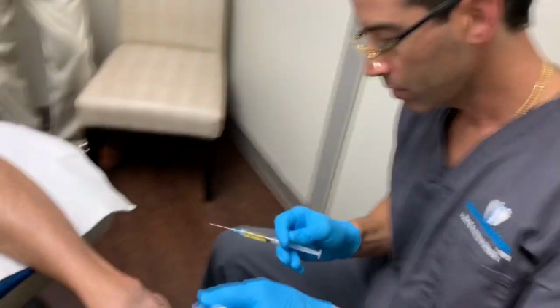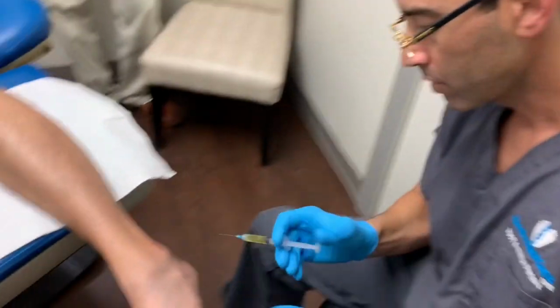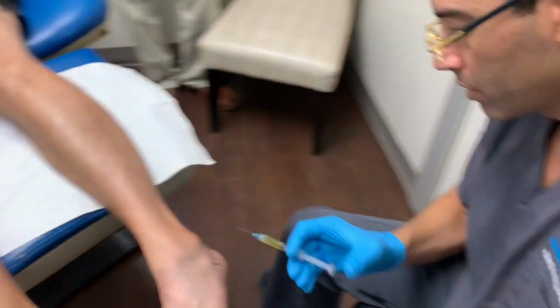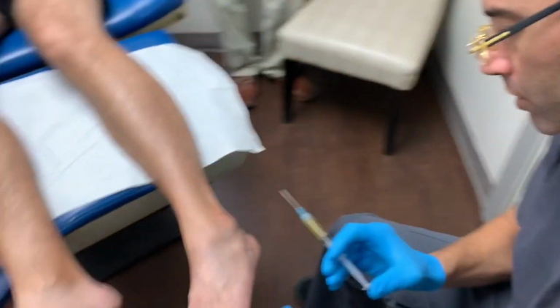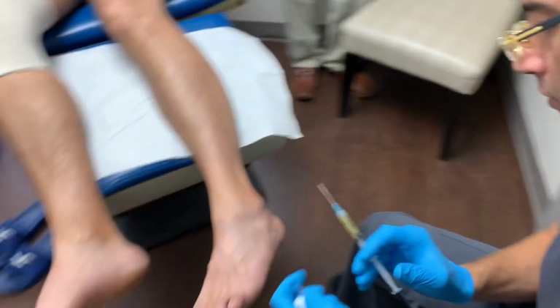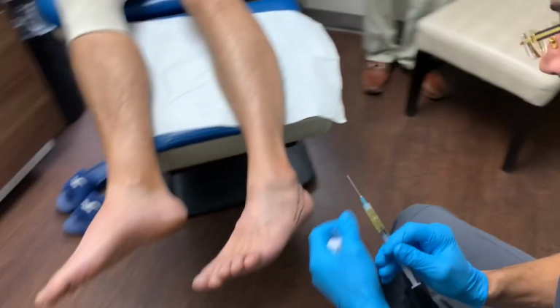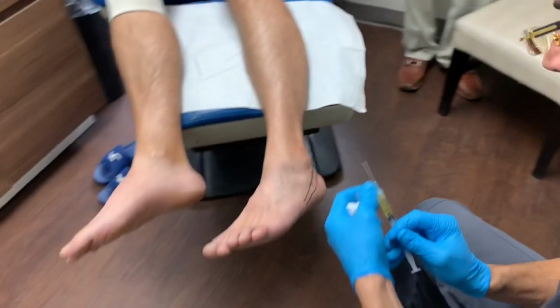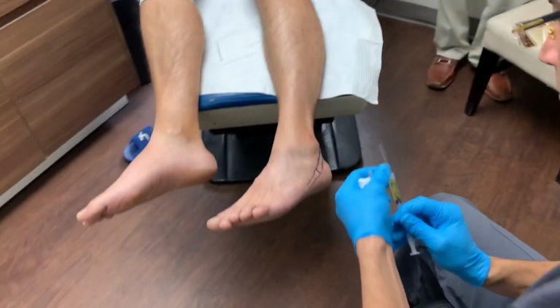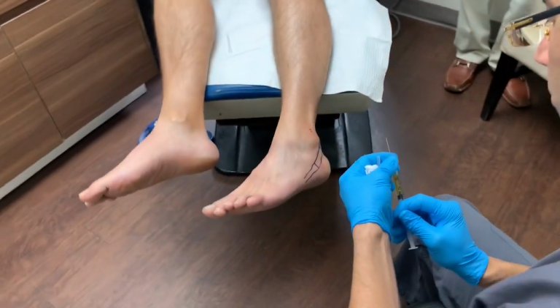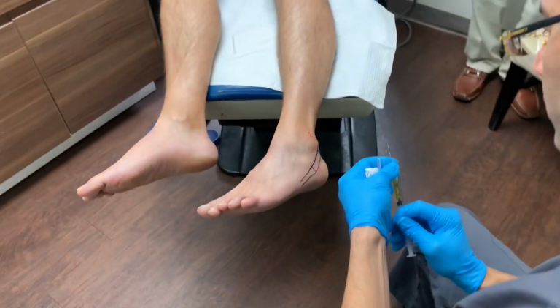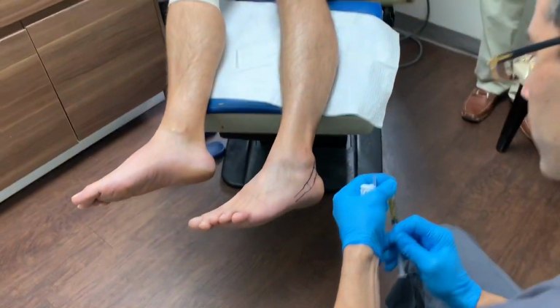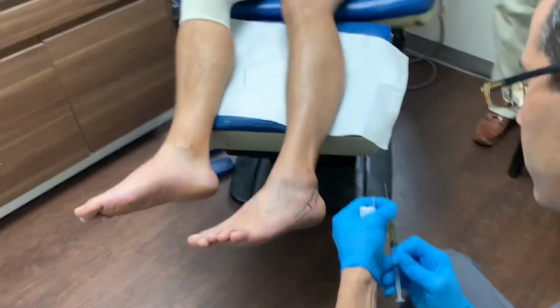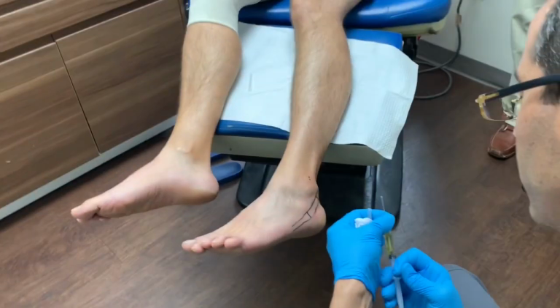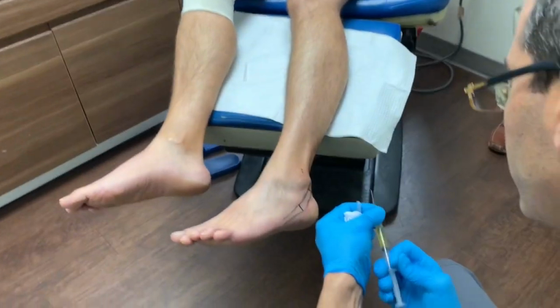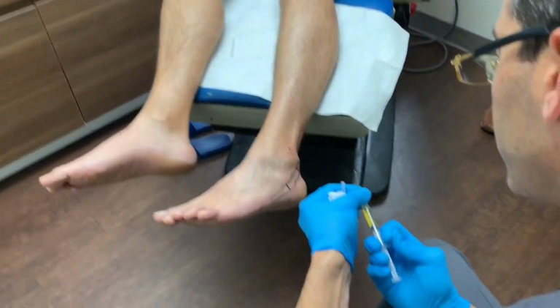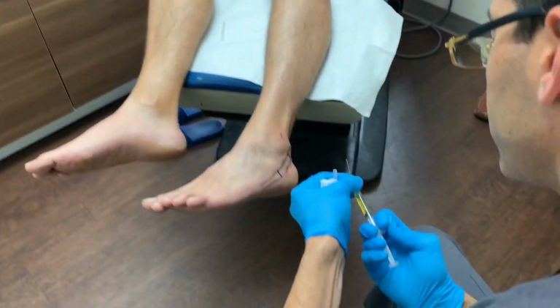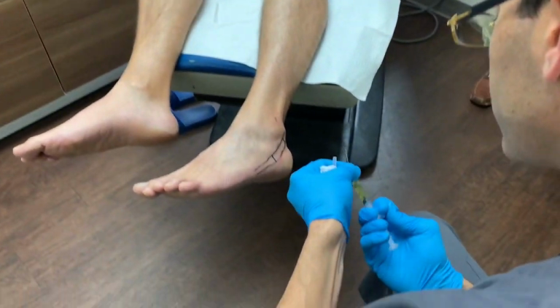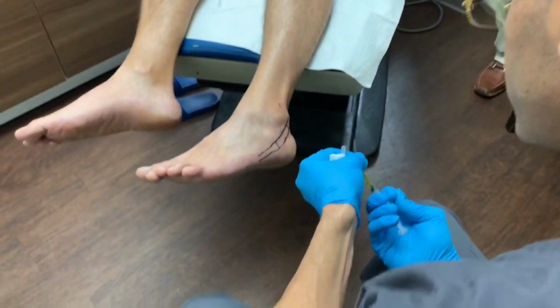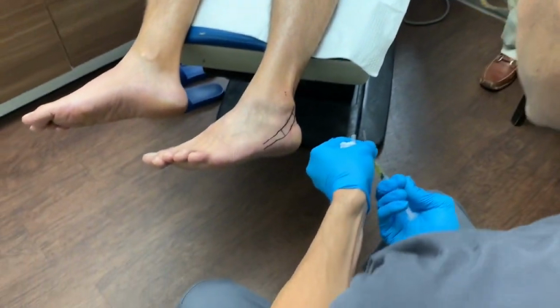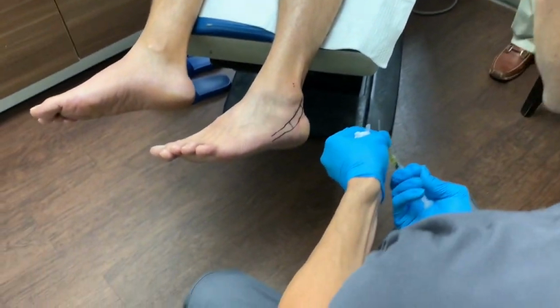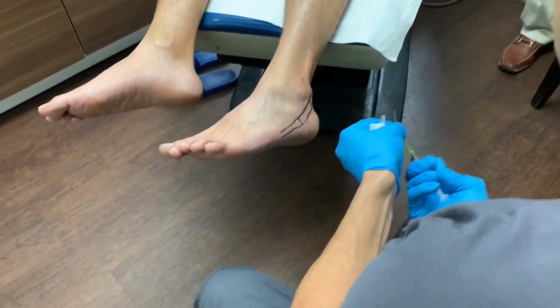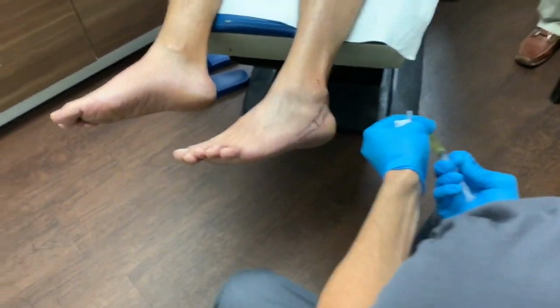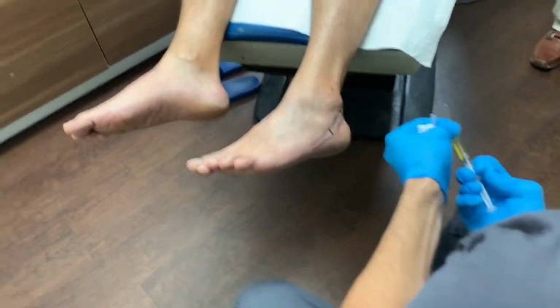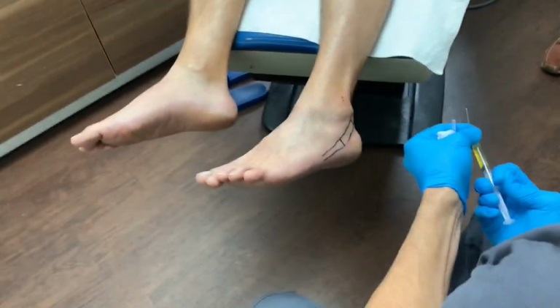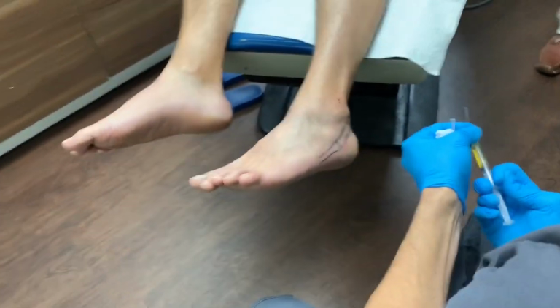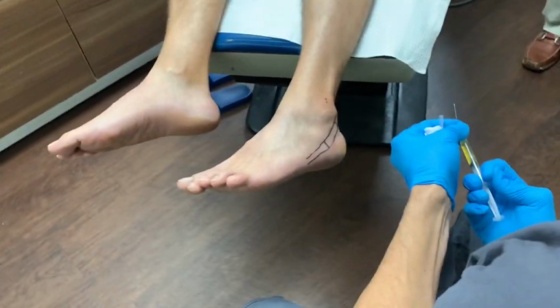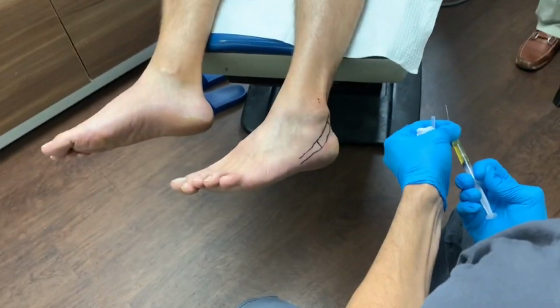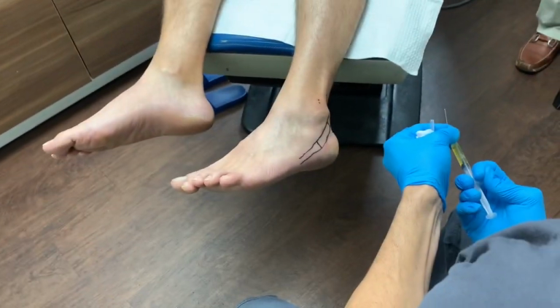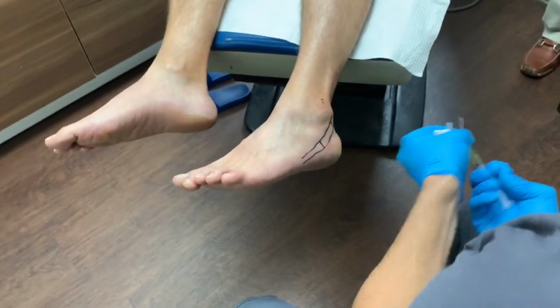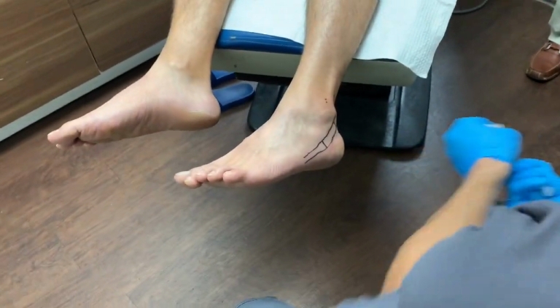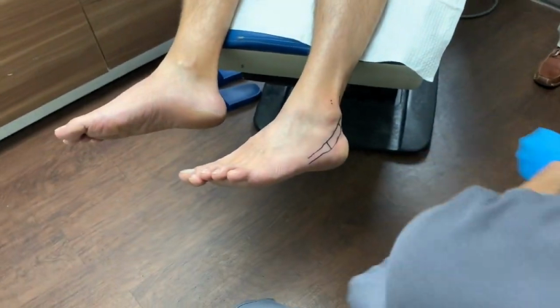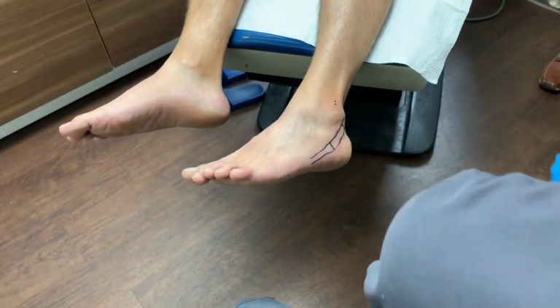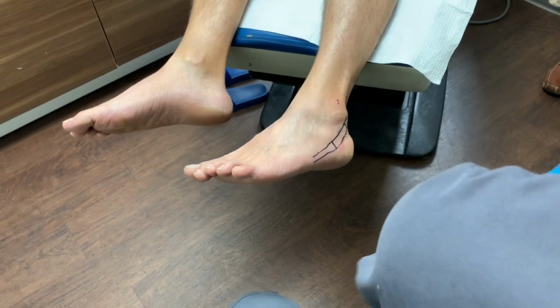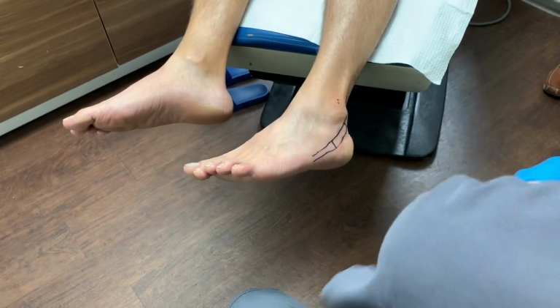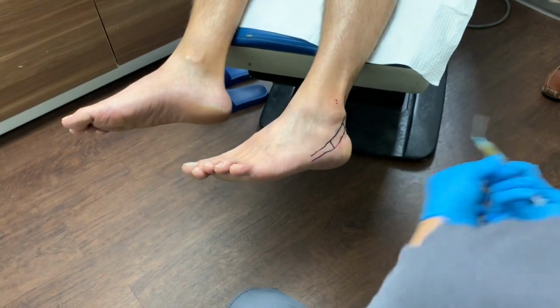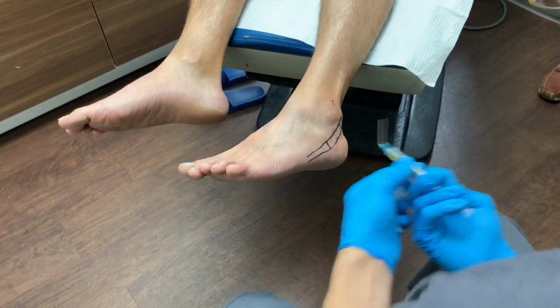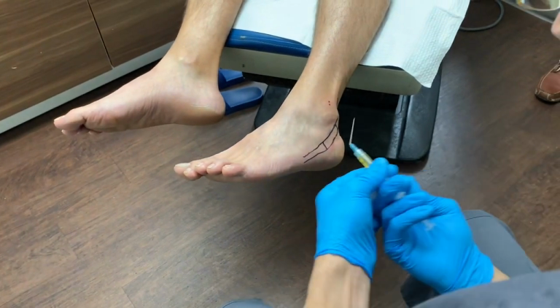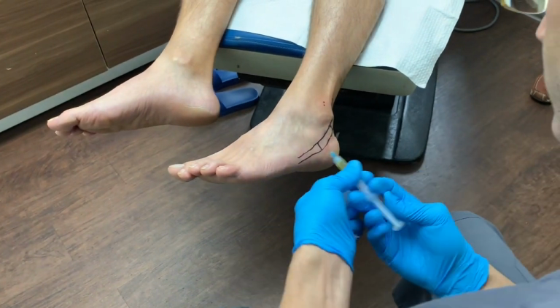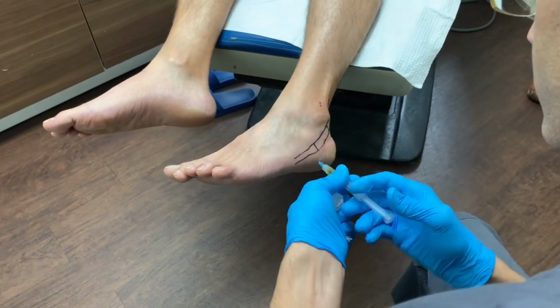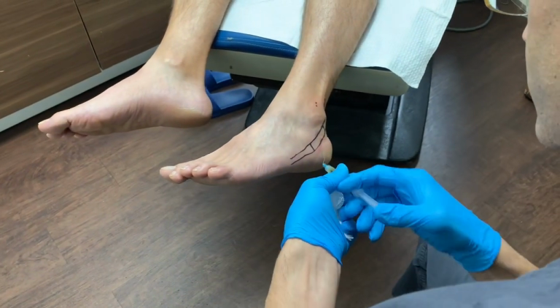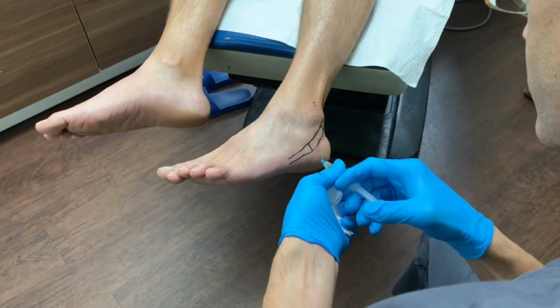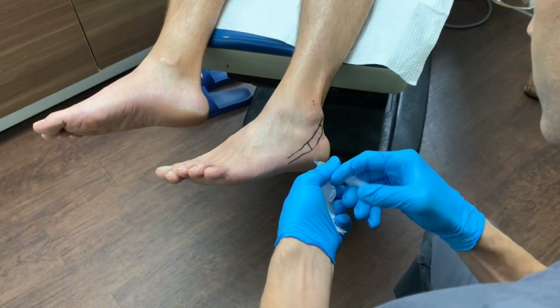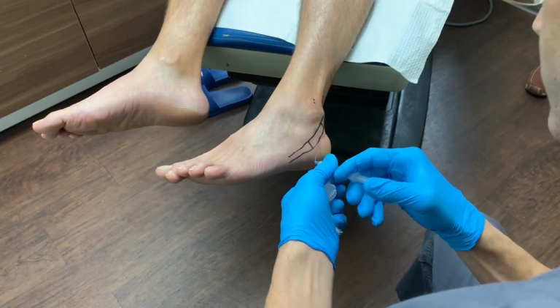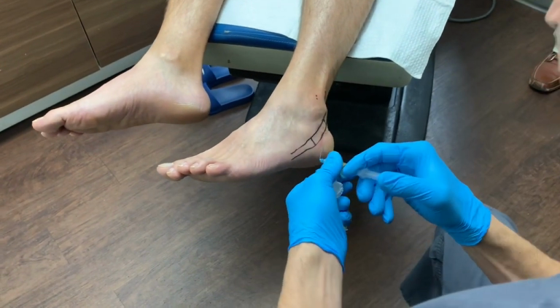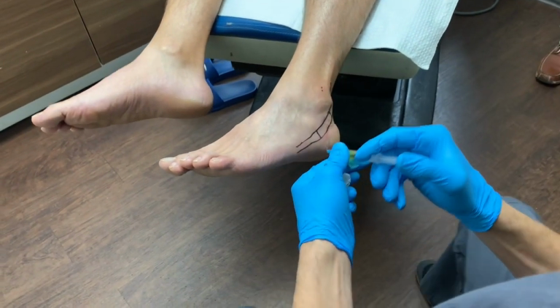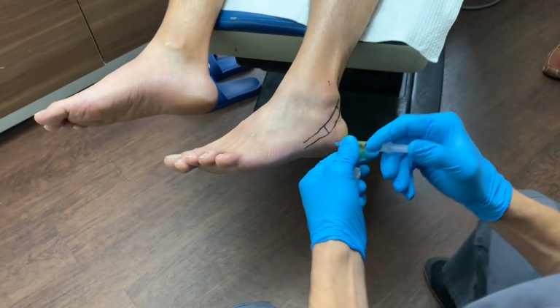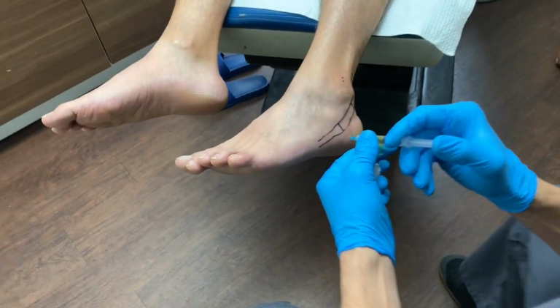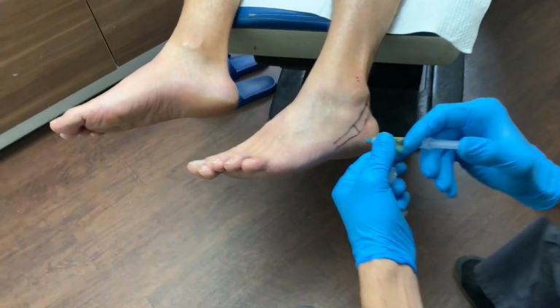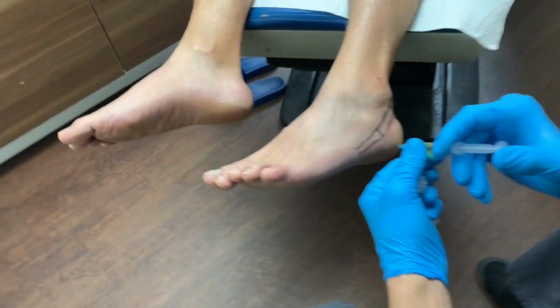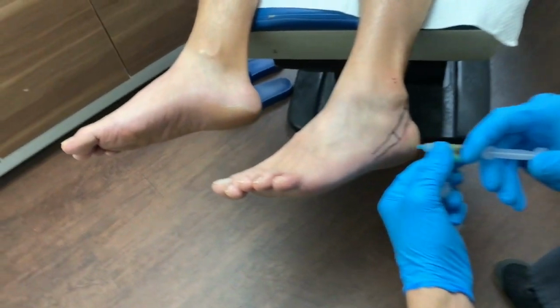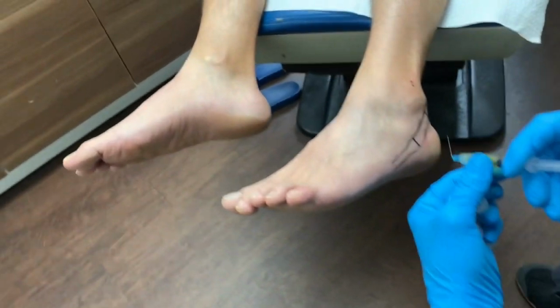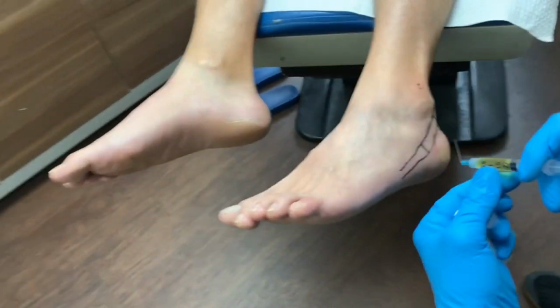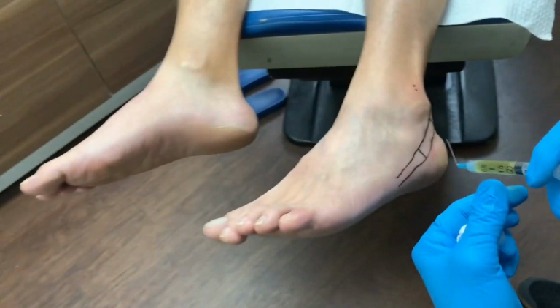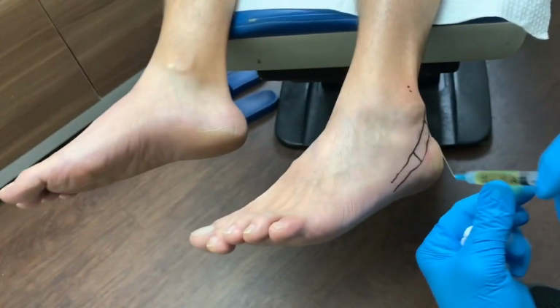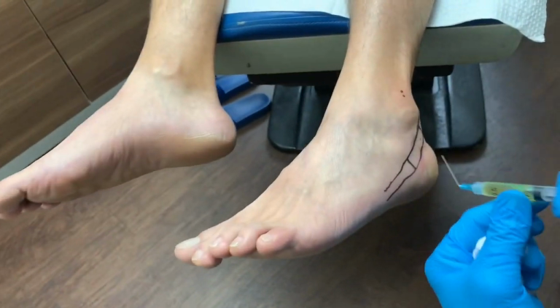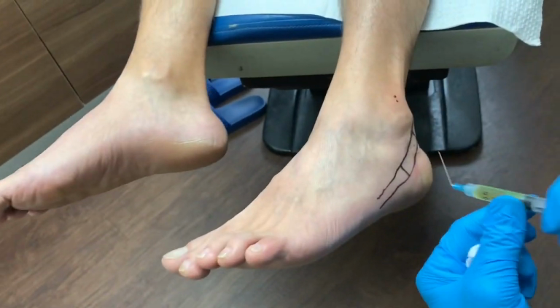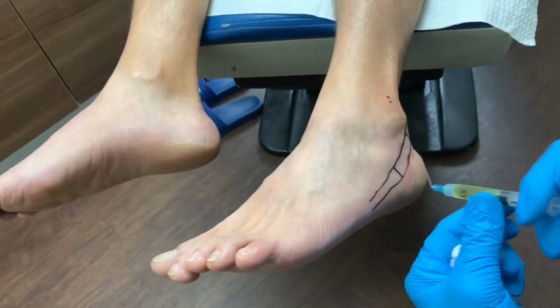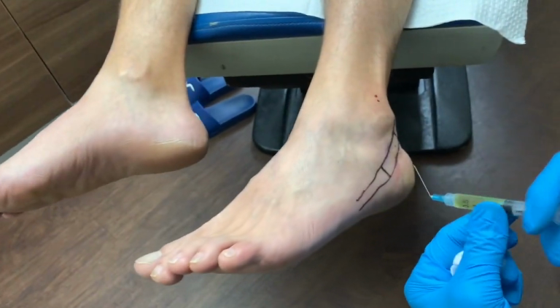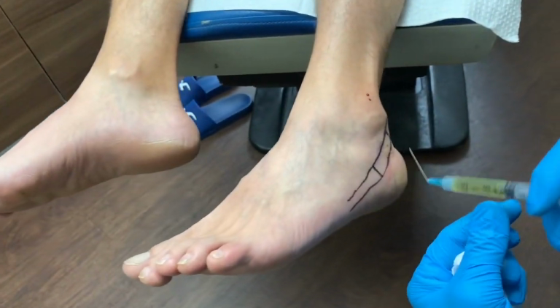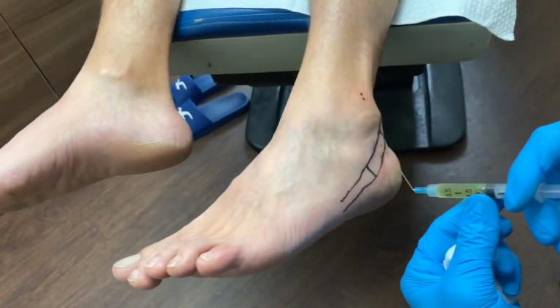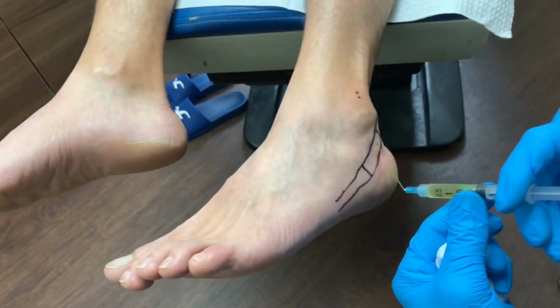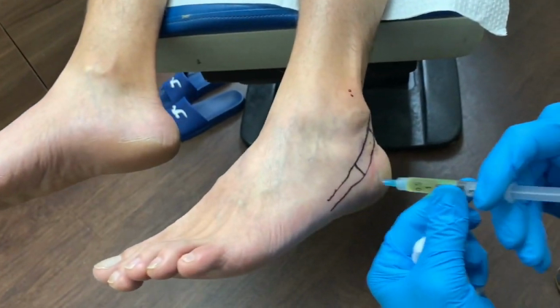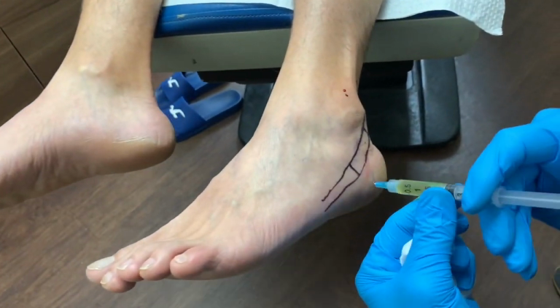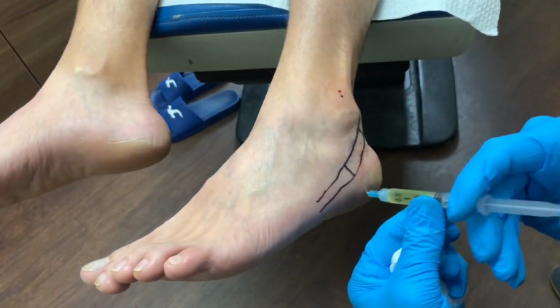Now we're going to do the distal portion here.